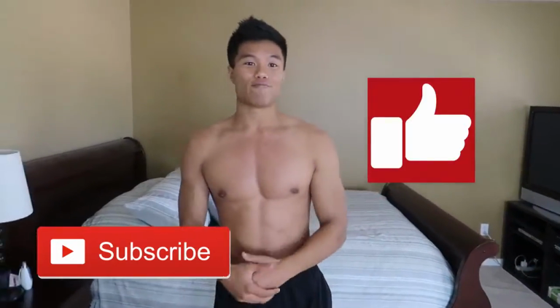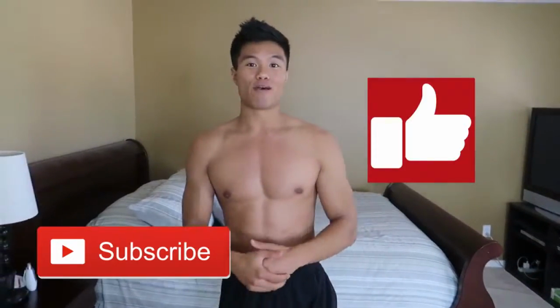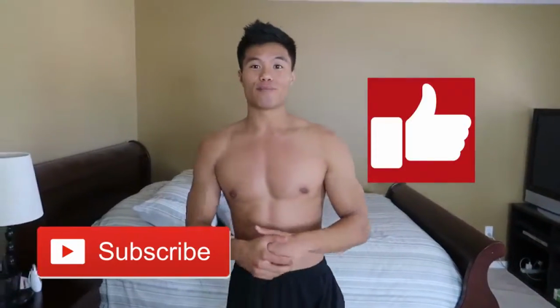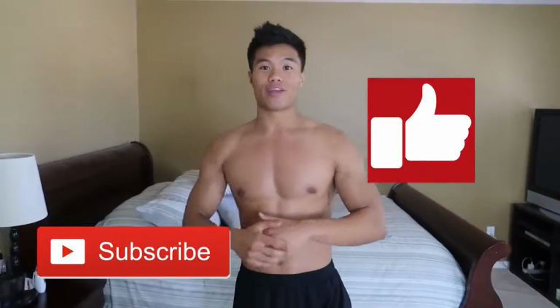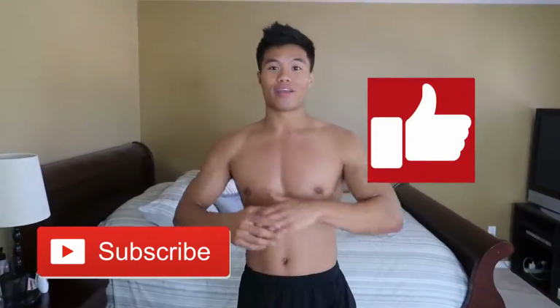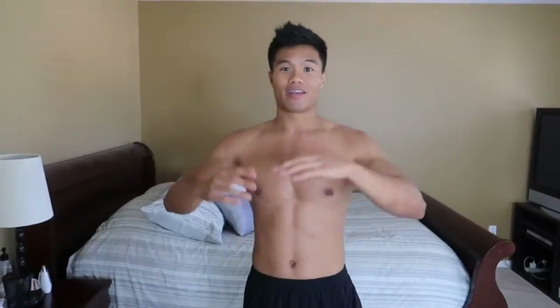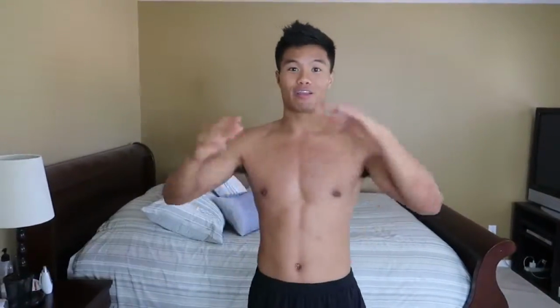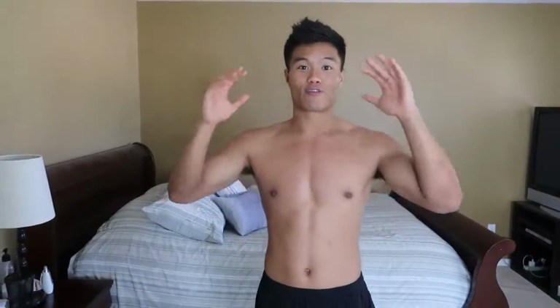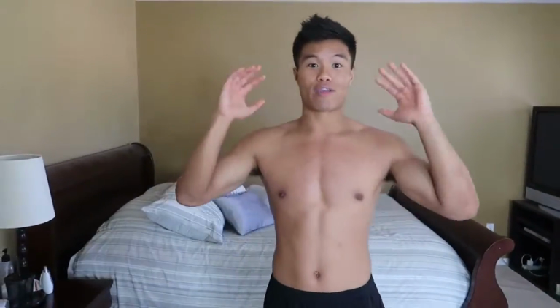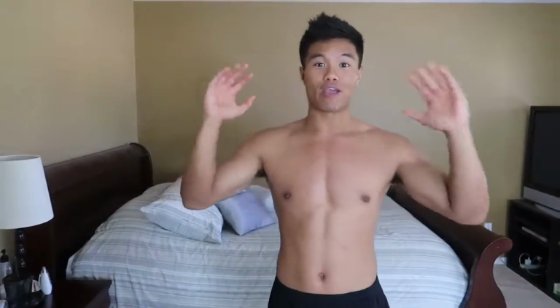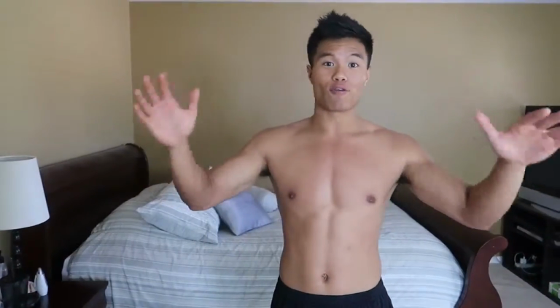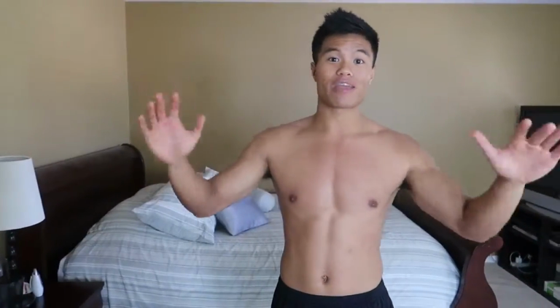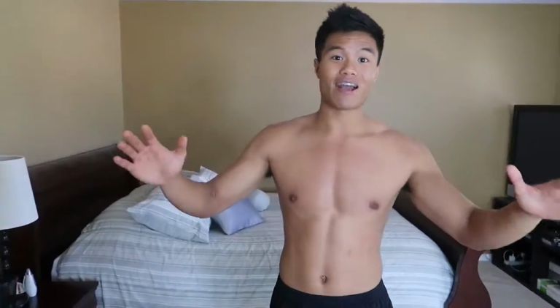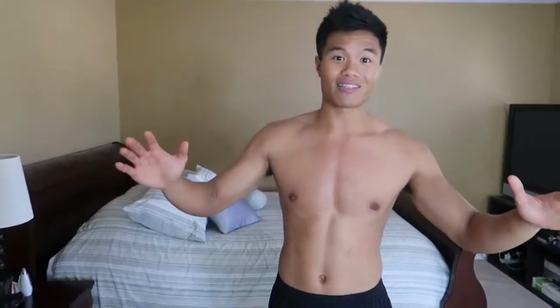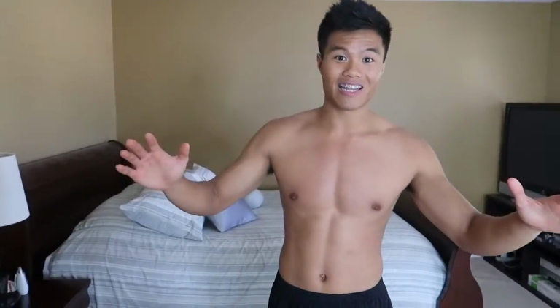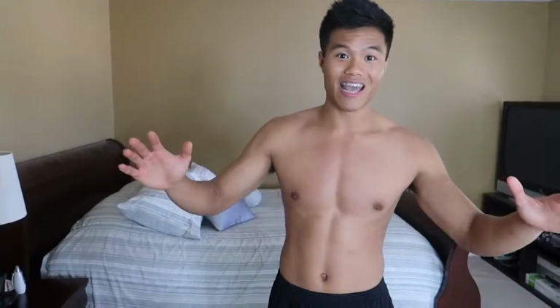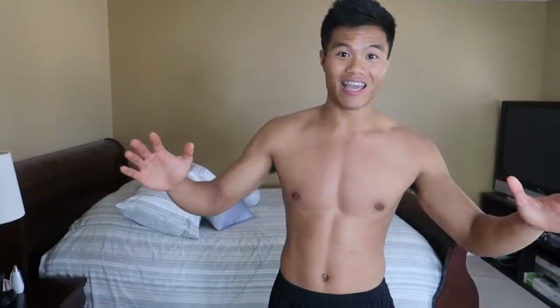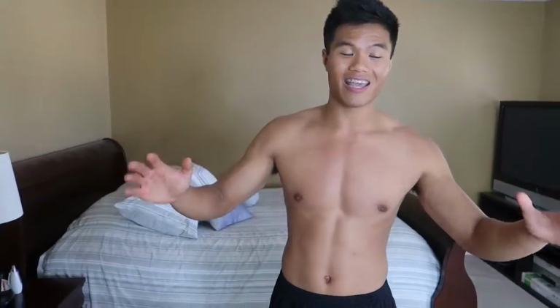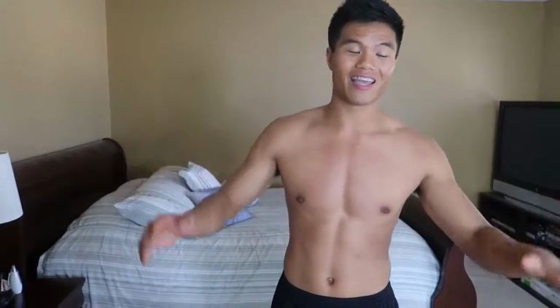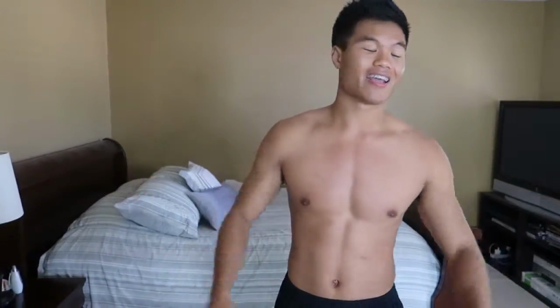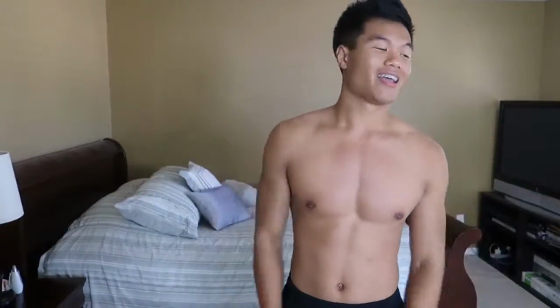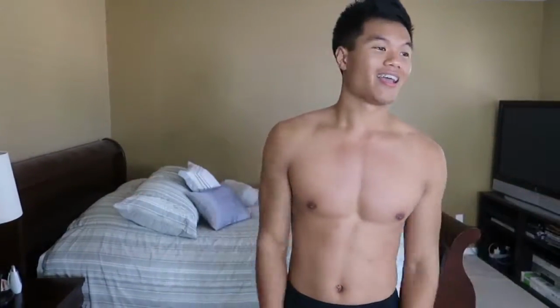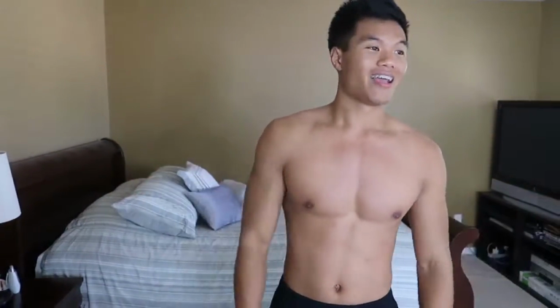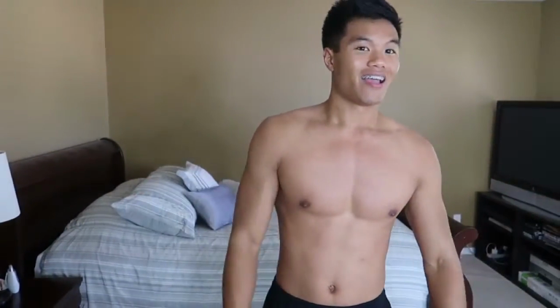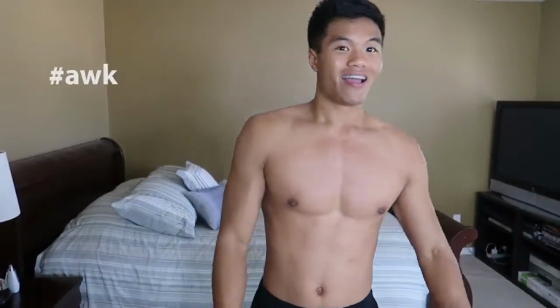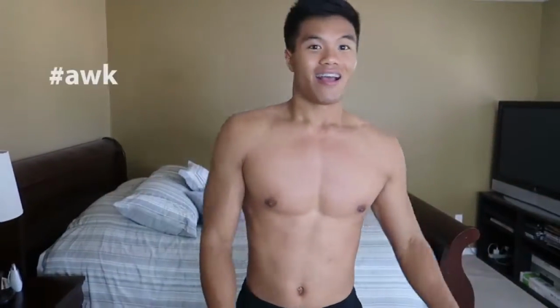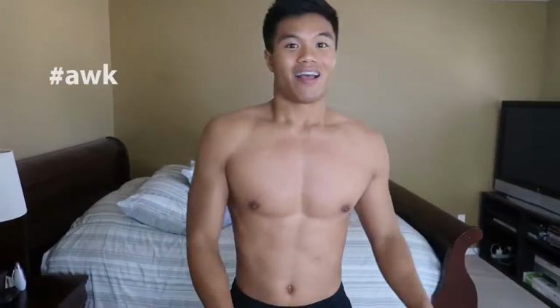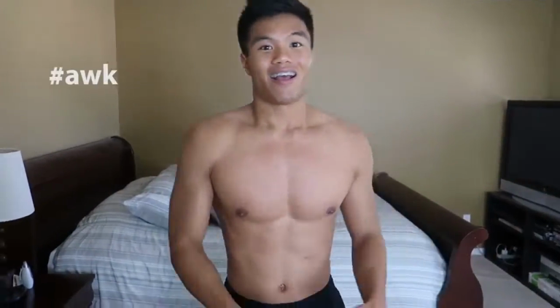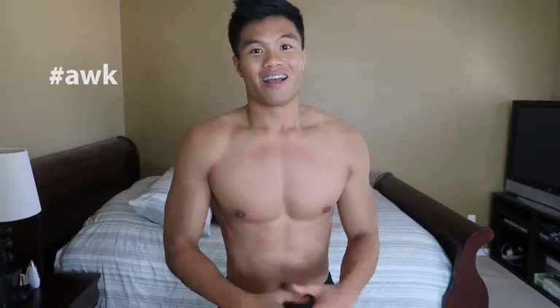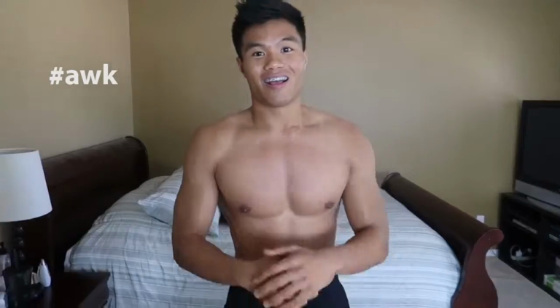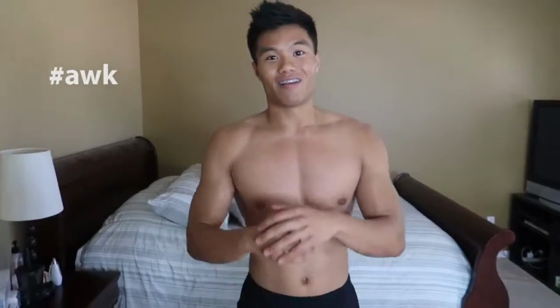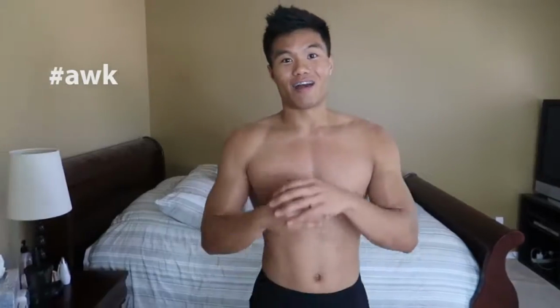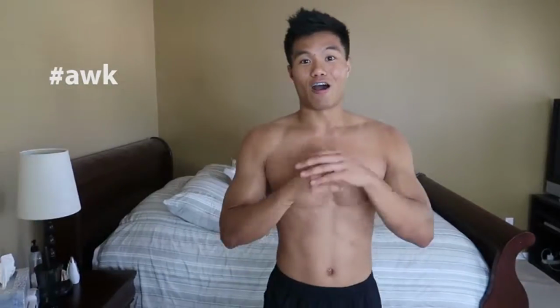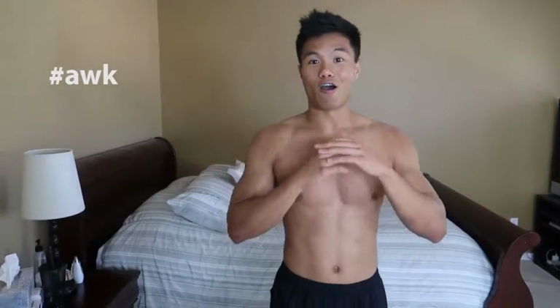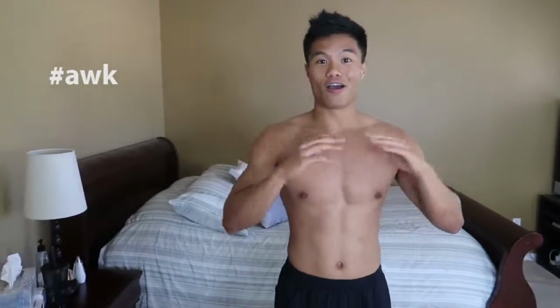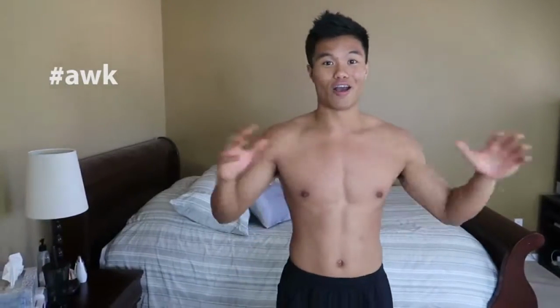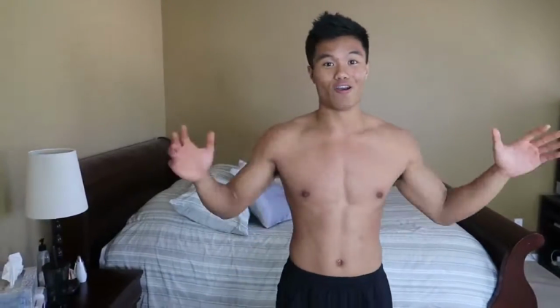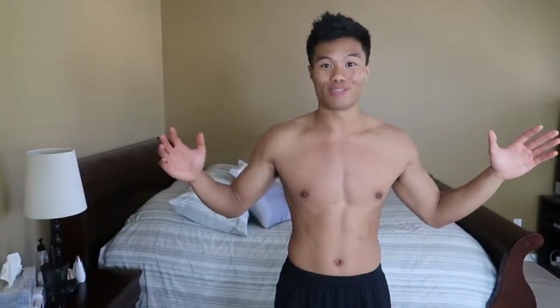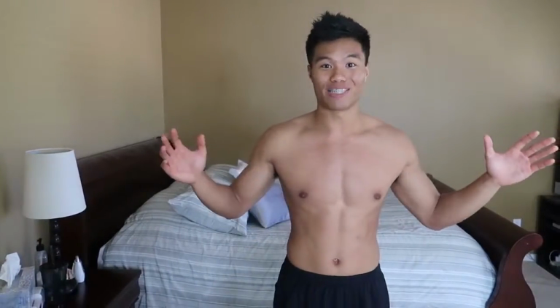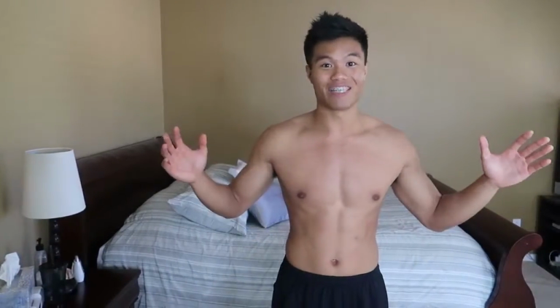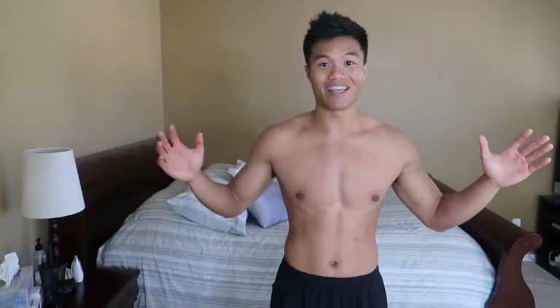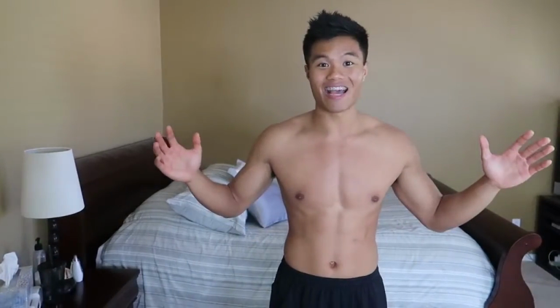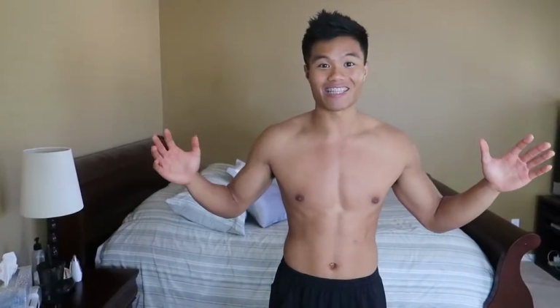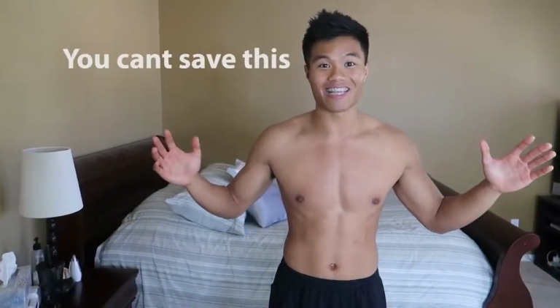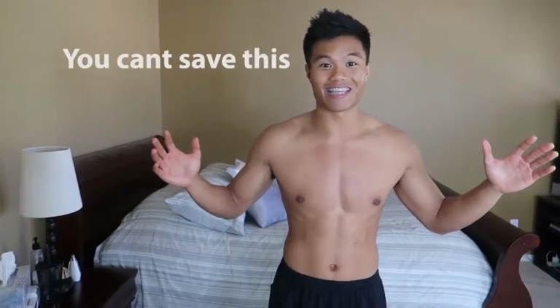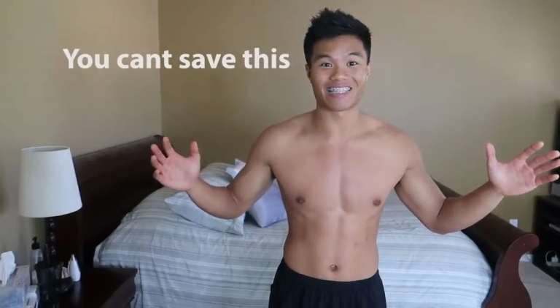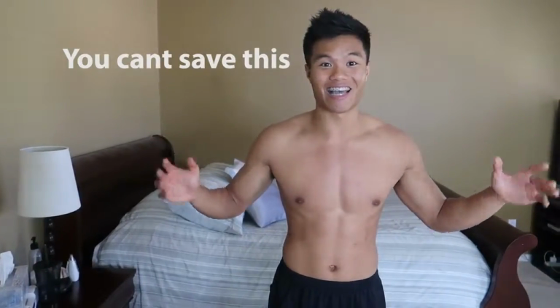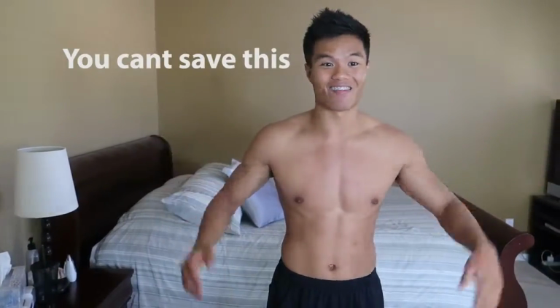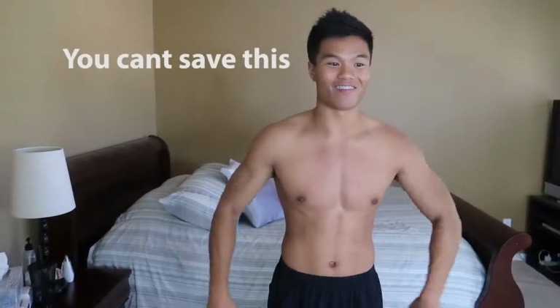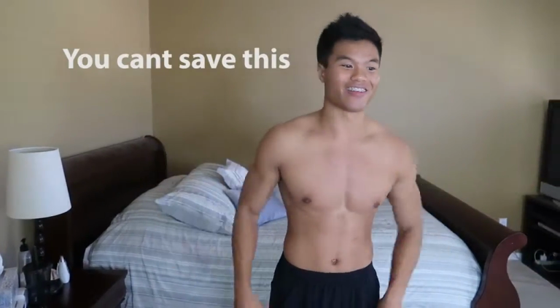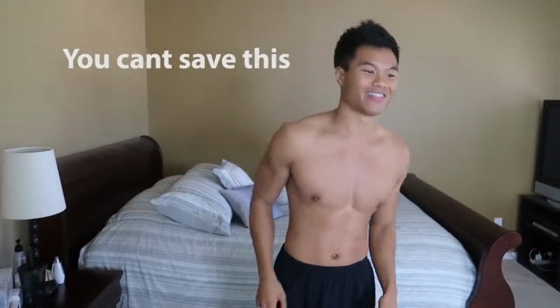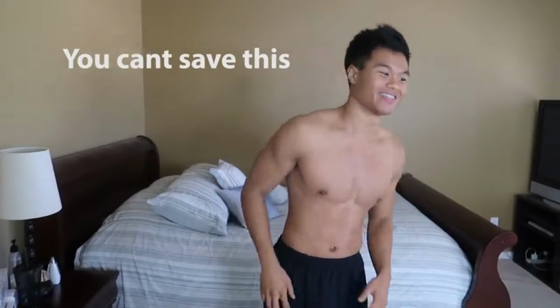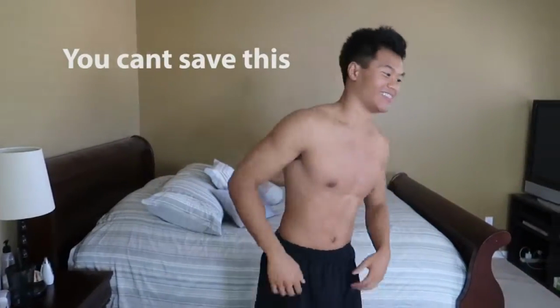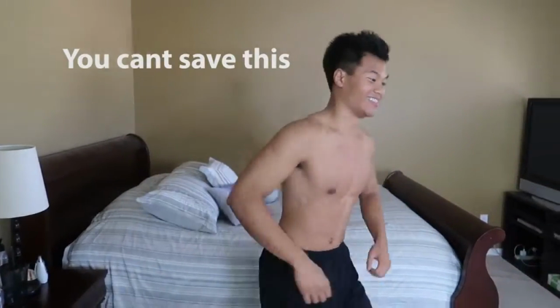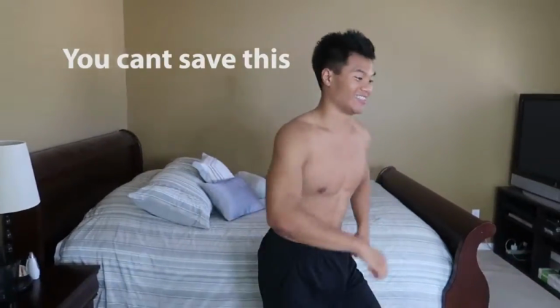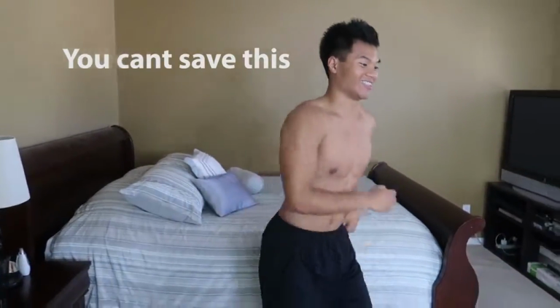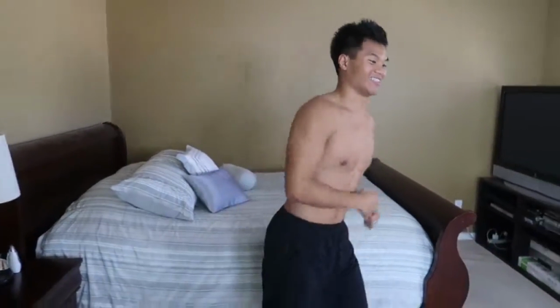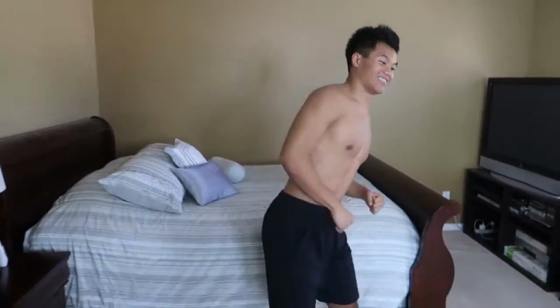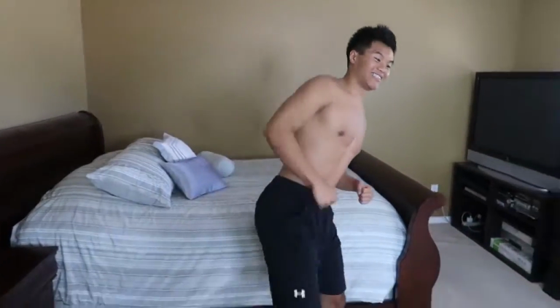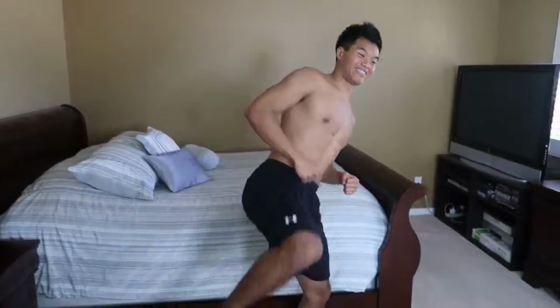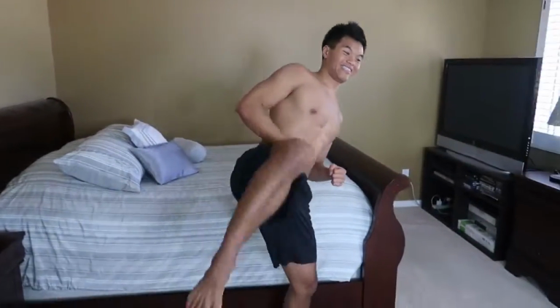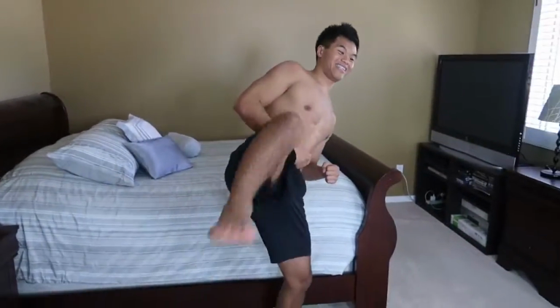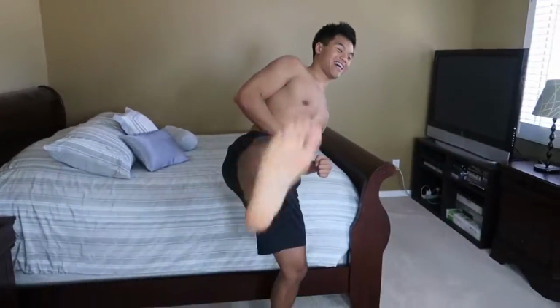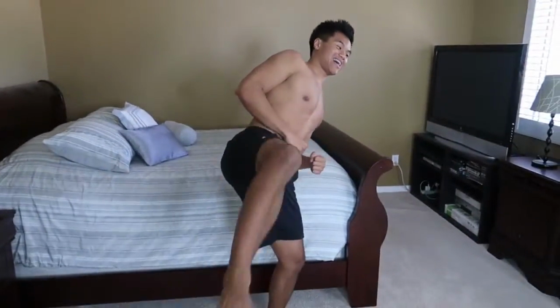And remember, great workout today. Hope to see you guys next time. Yeah!